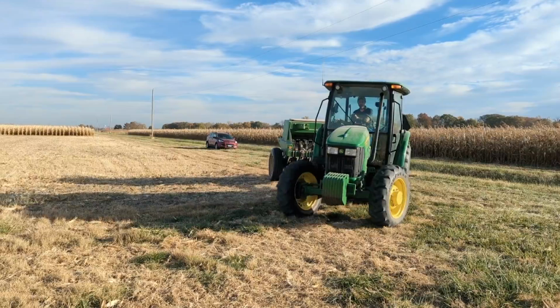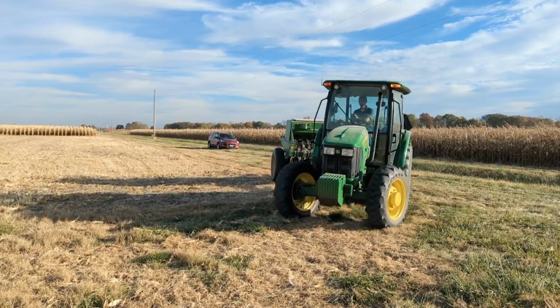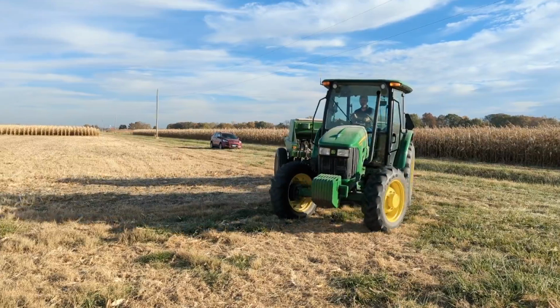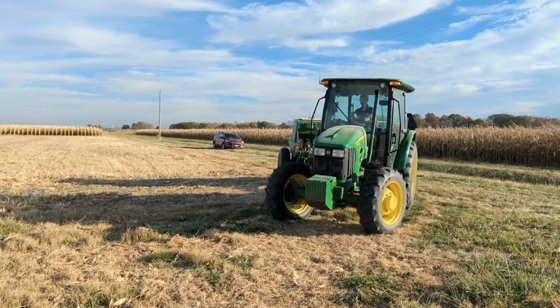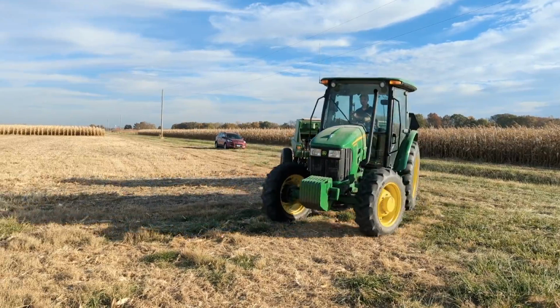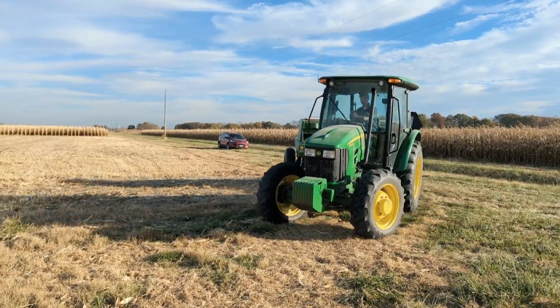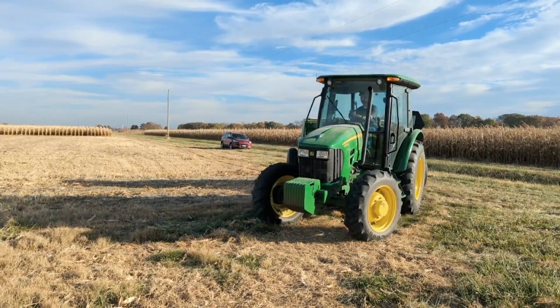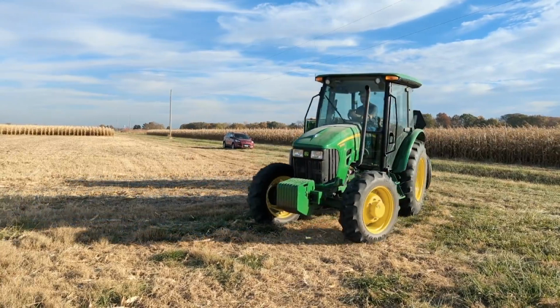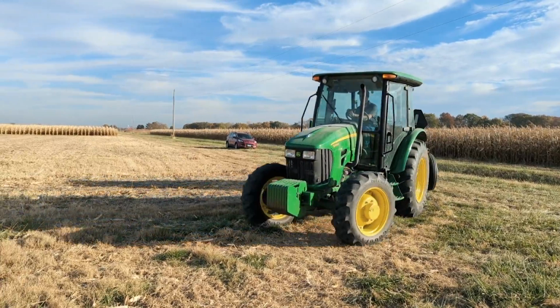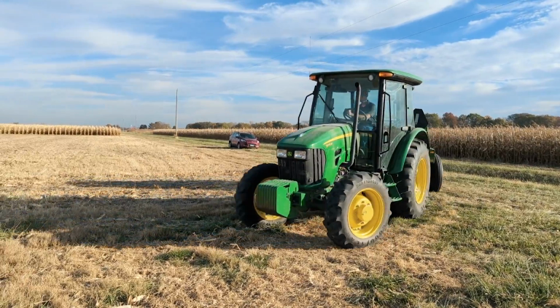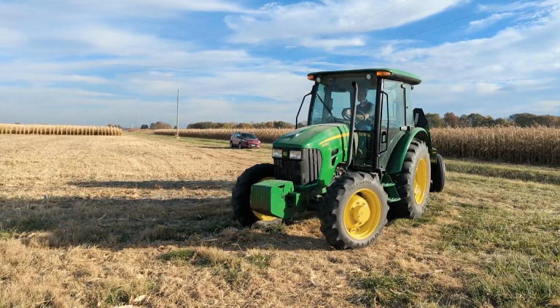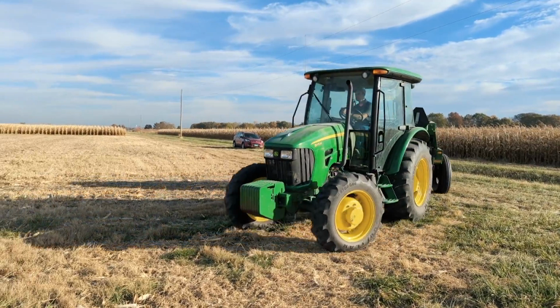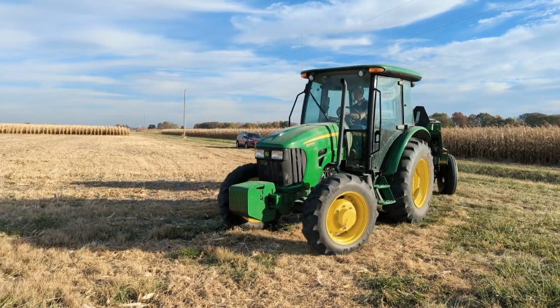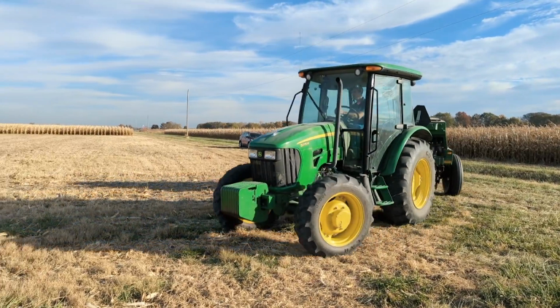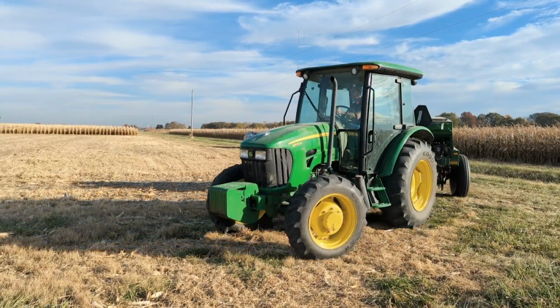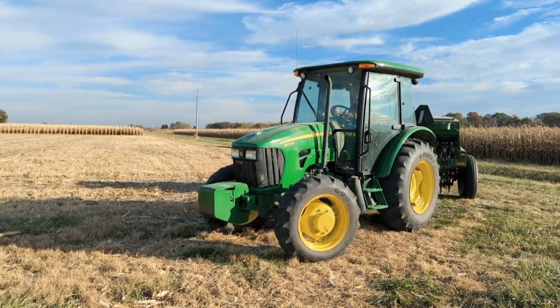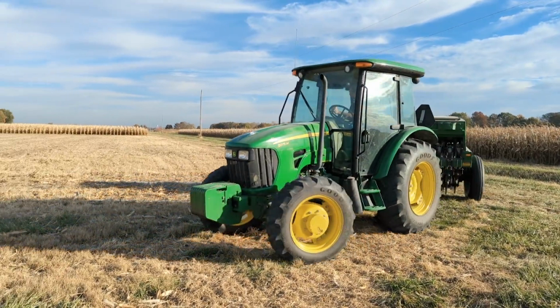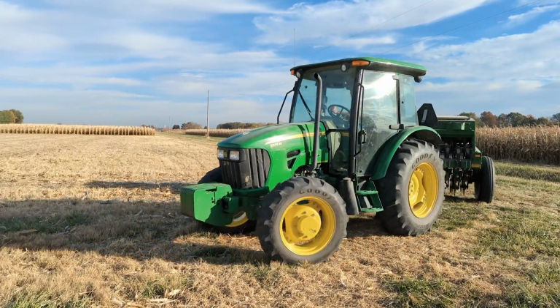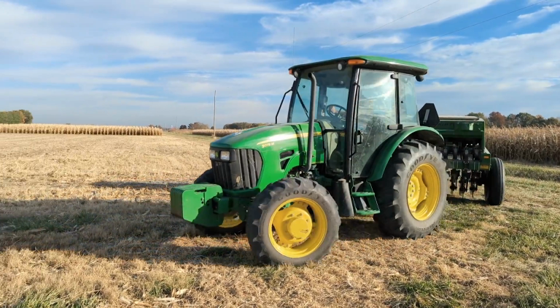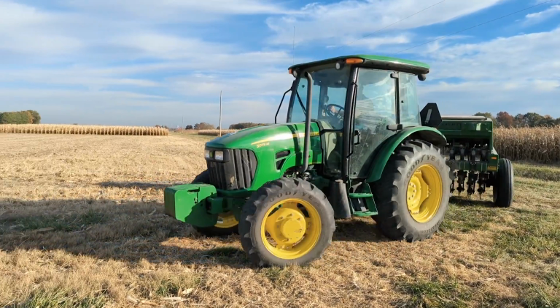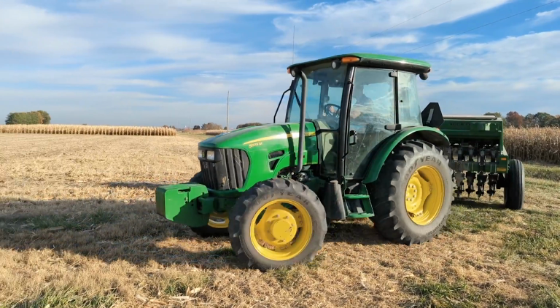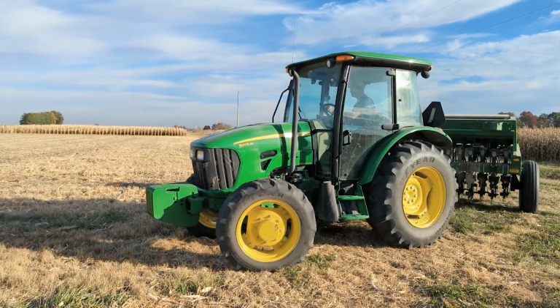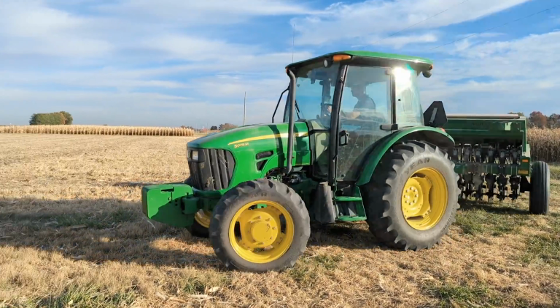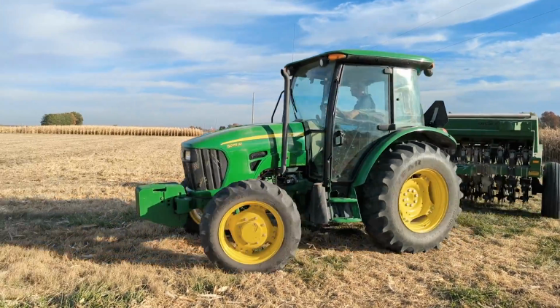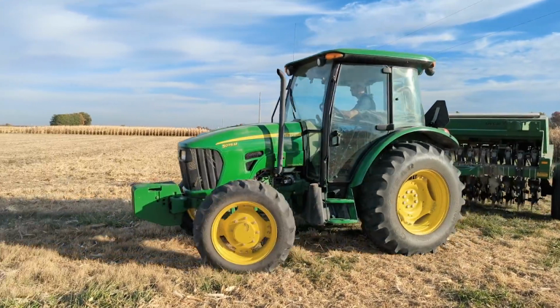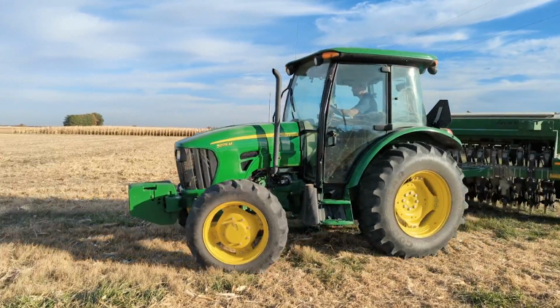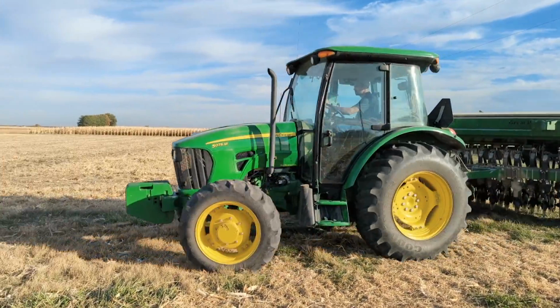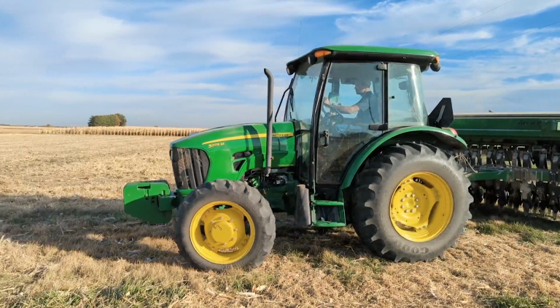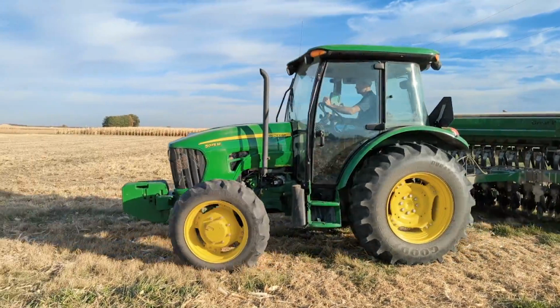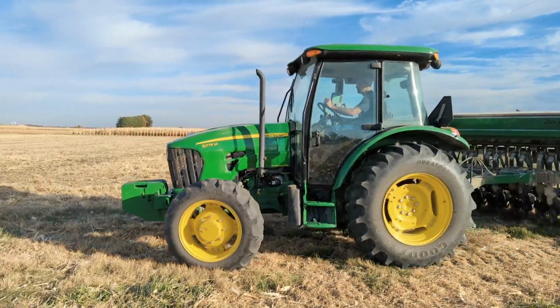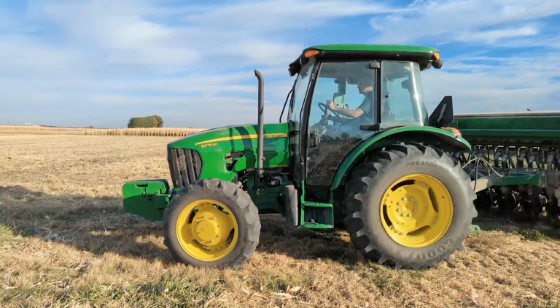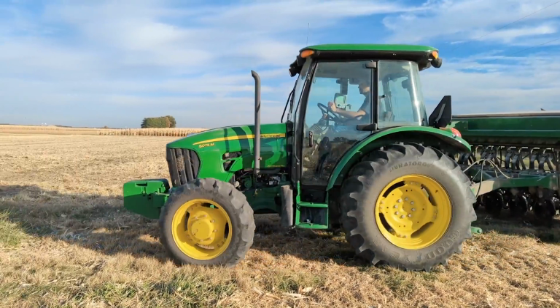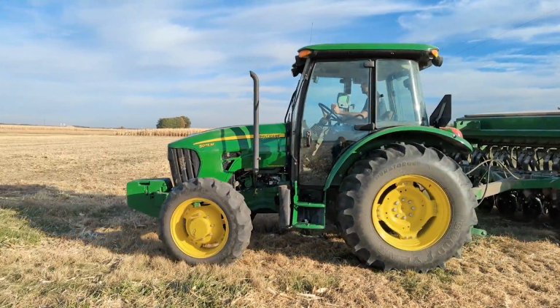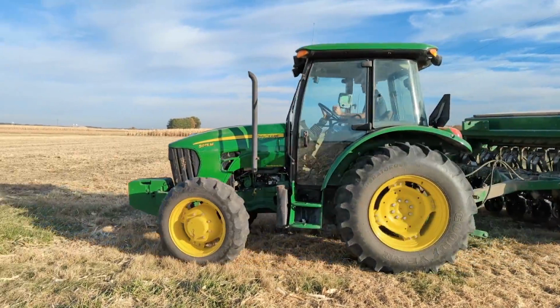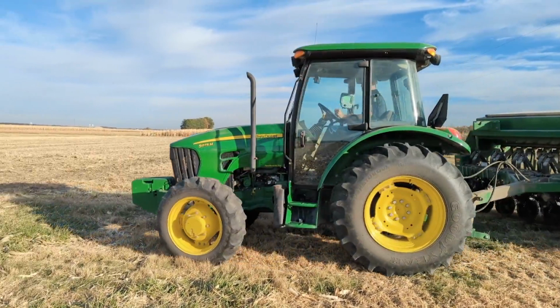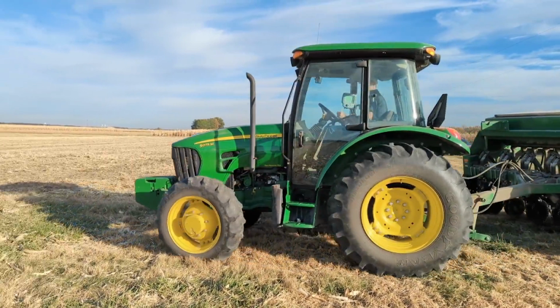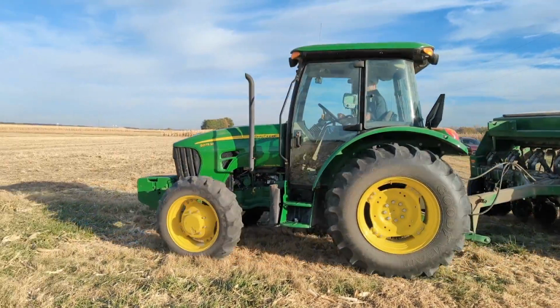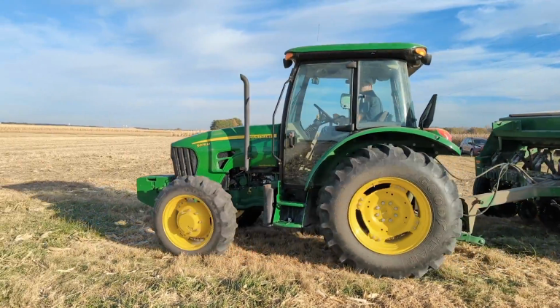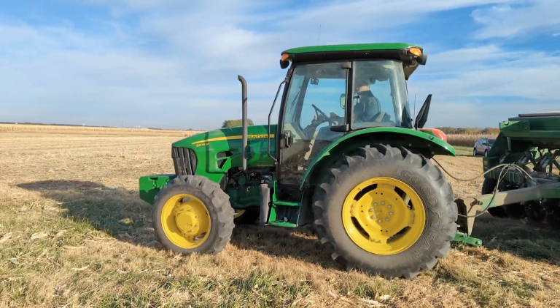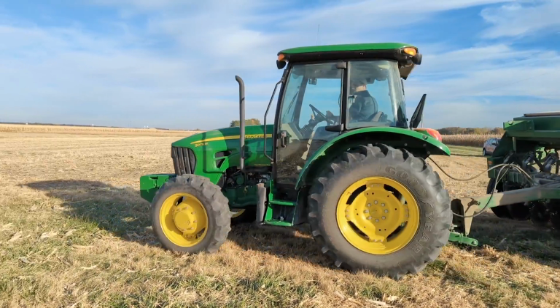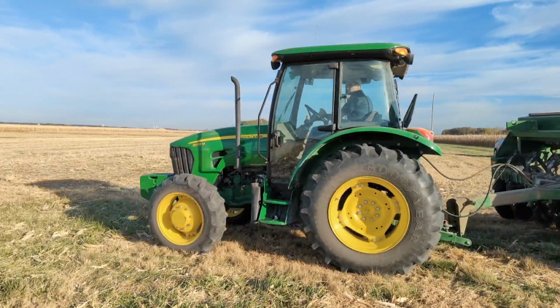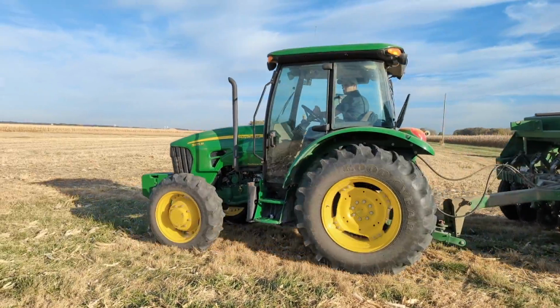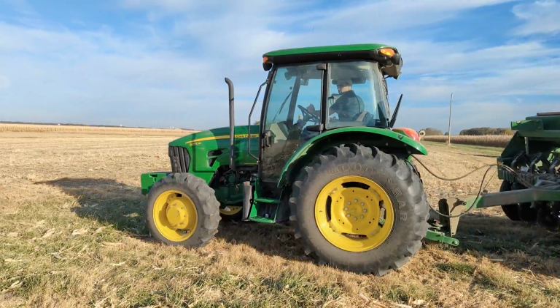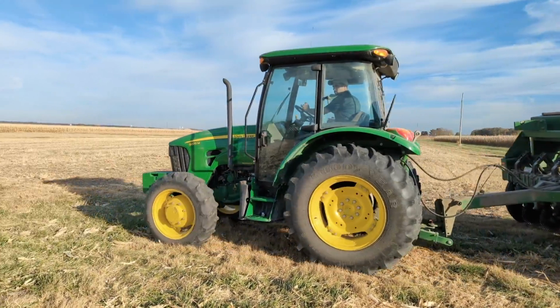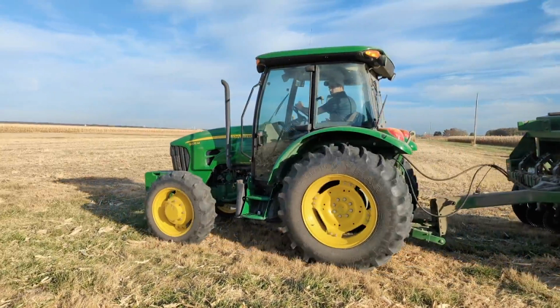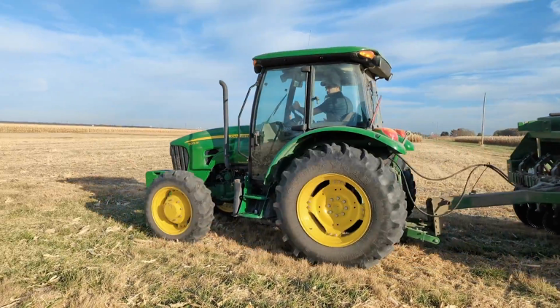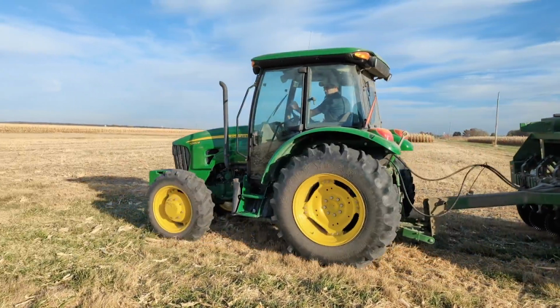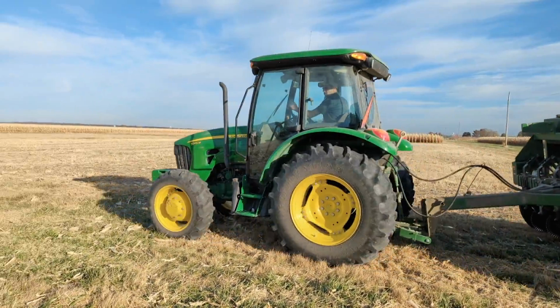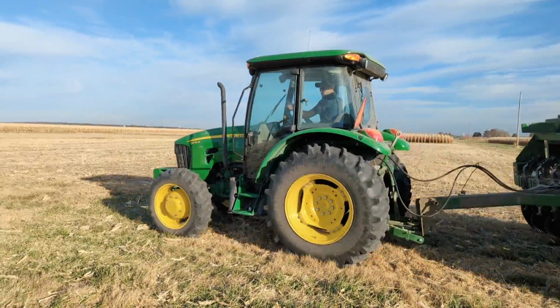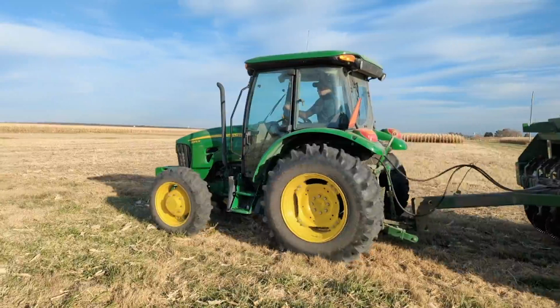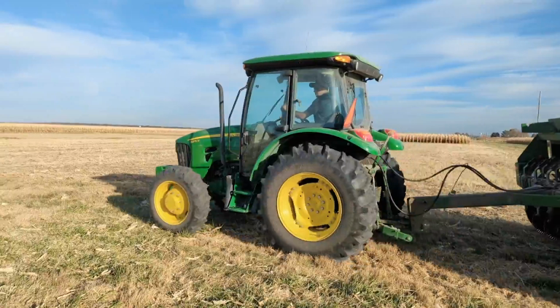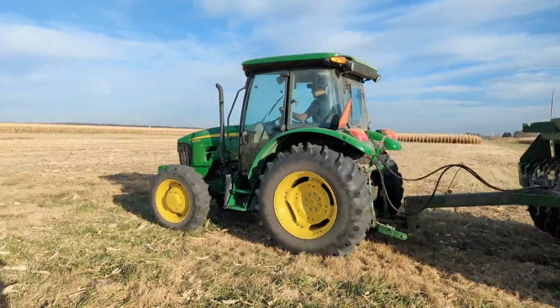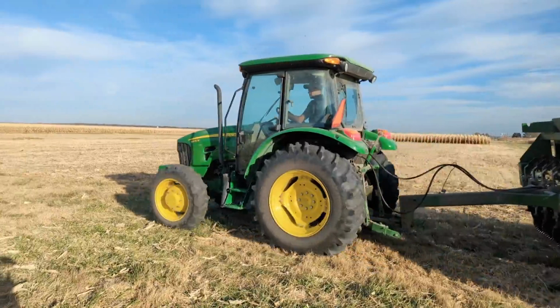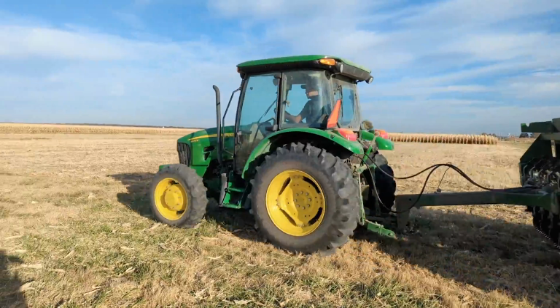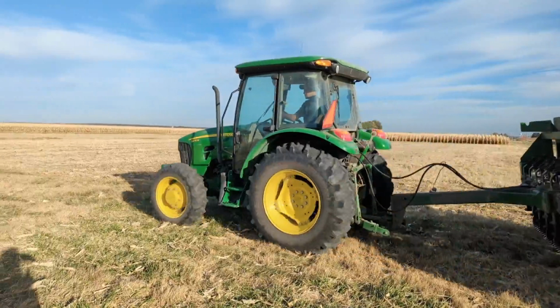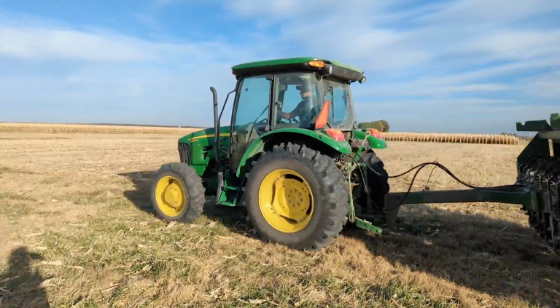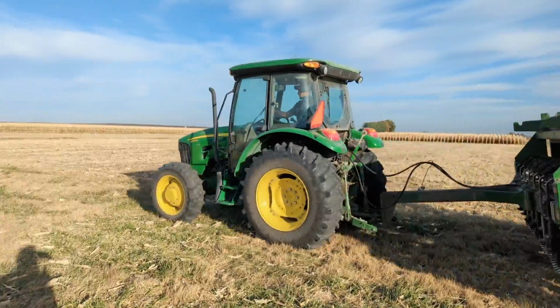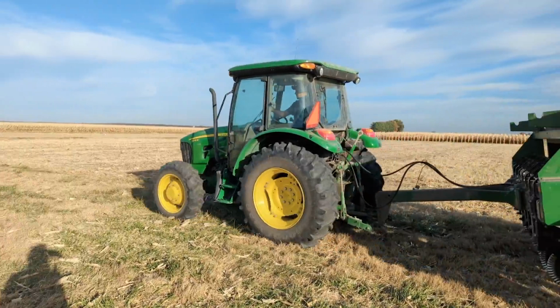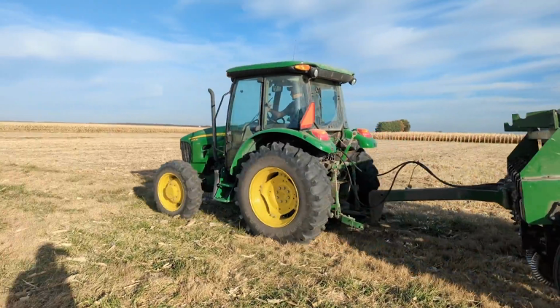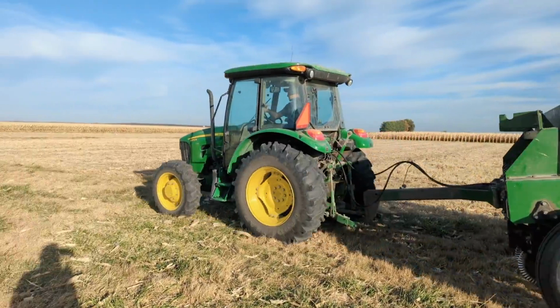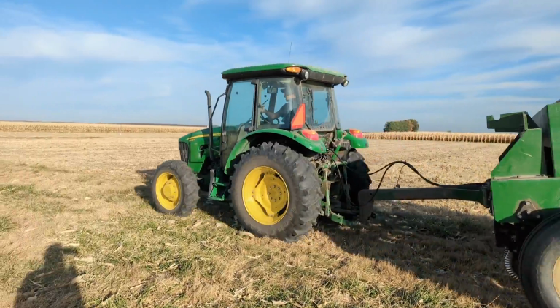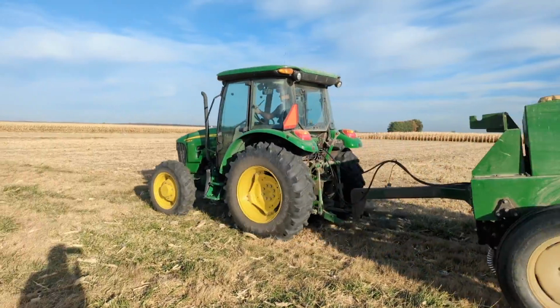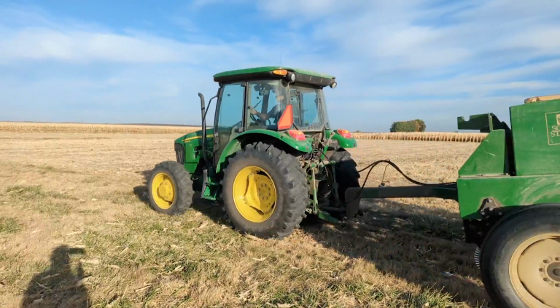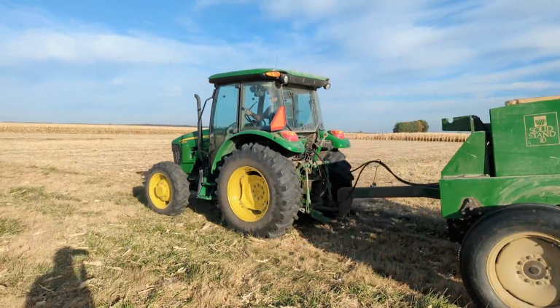Hello, this is Nathan Johanning. We're here again at the Belleville Research Center talking about some of our cover crop research we have ongoing this fall.